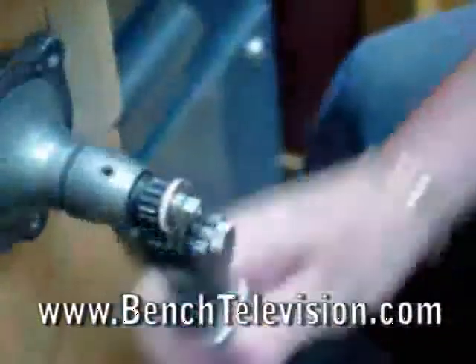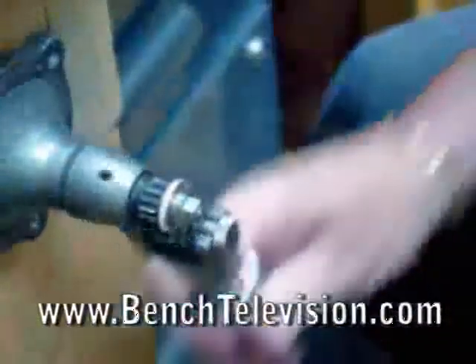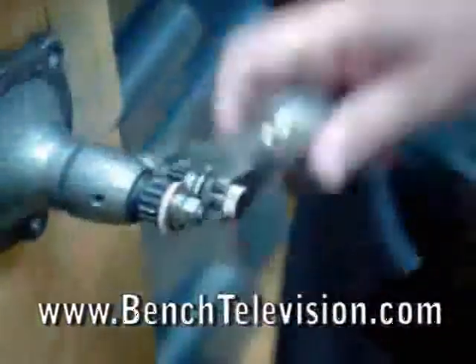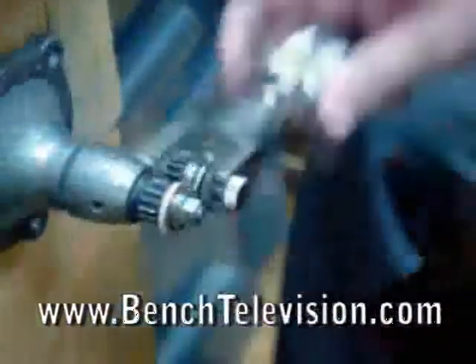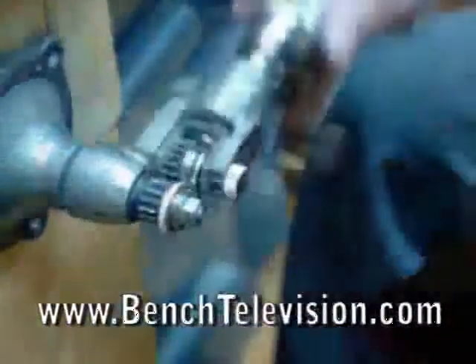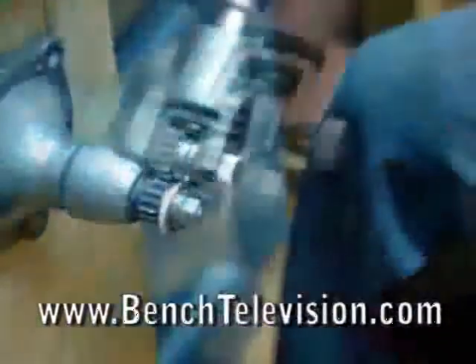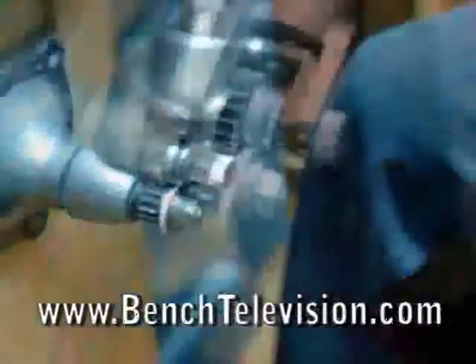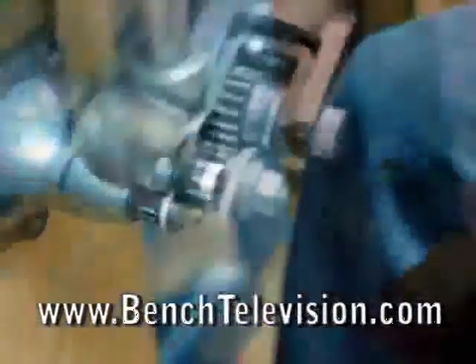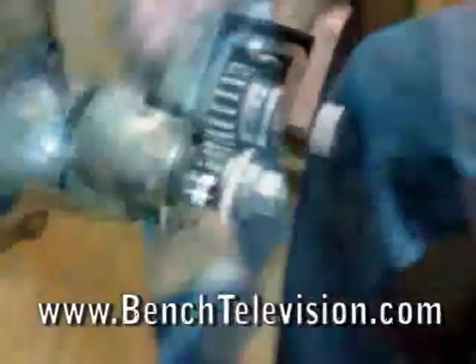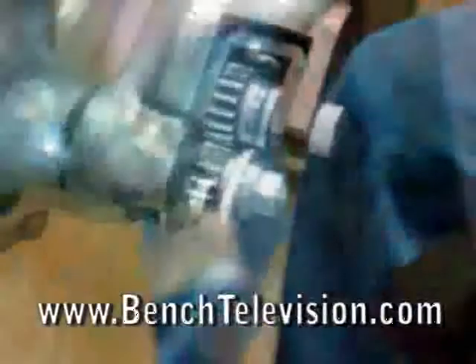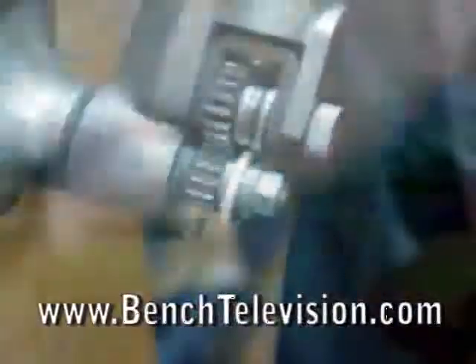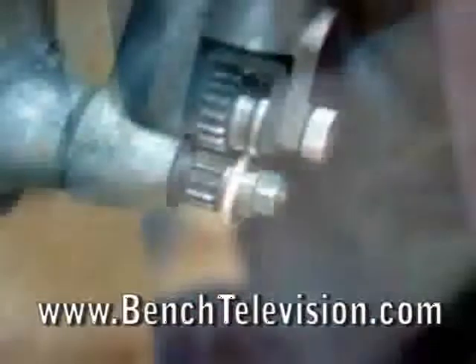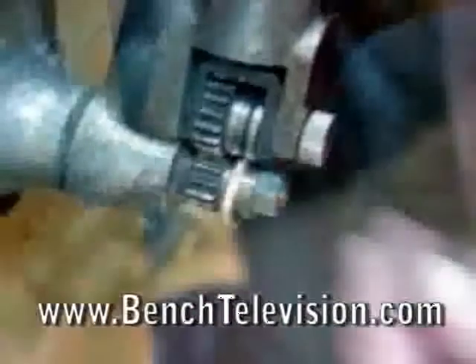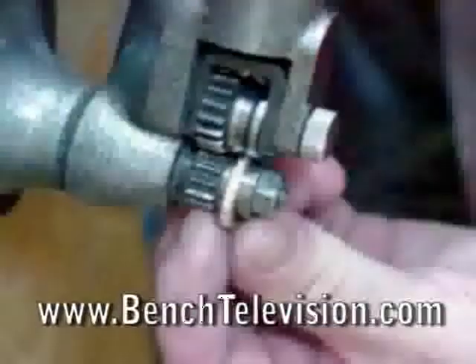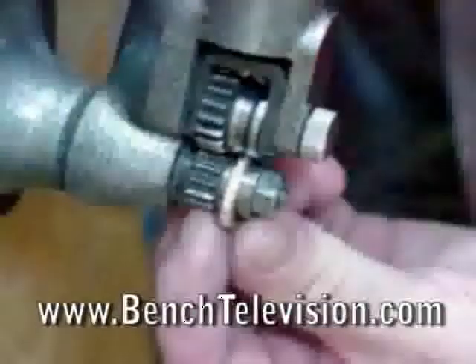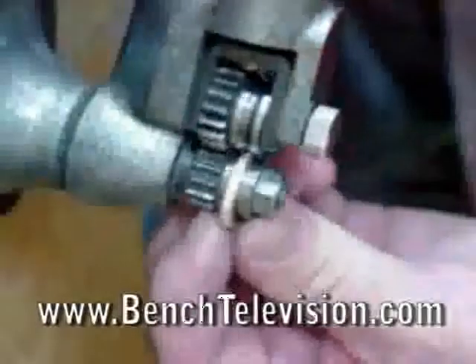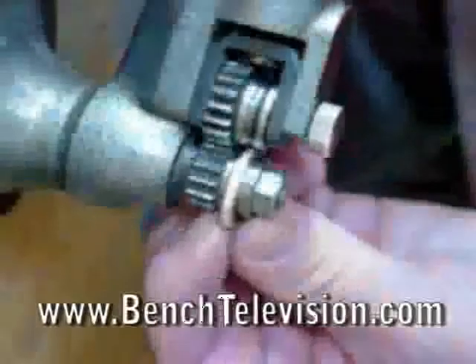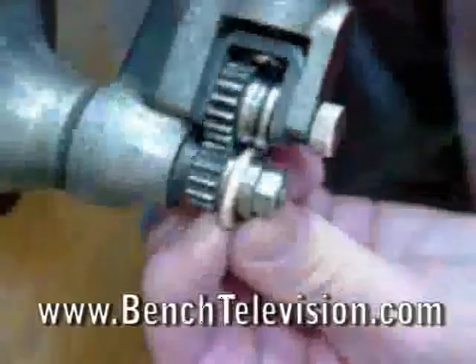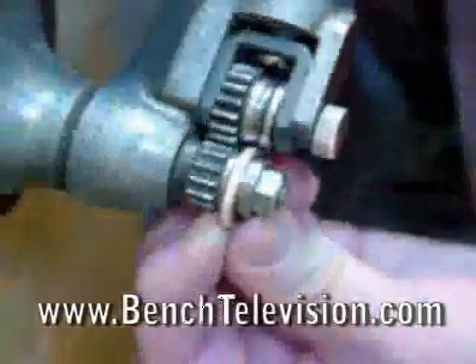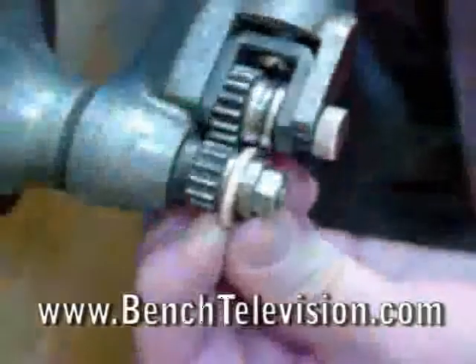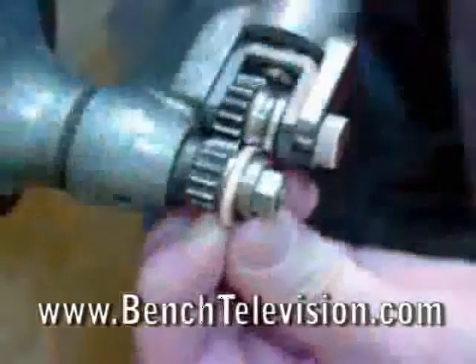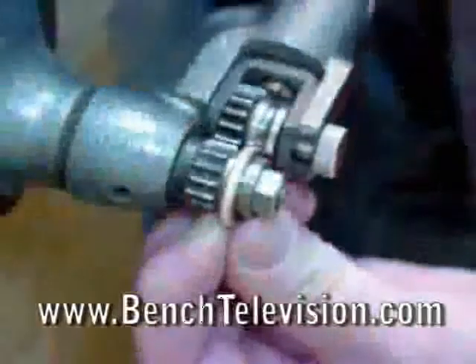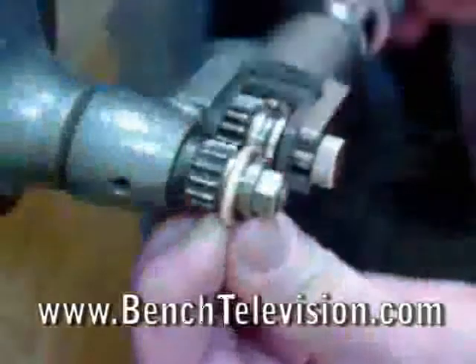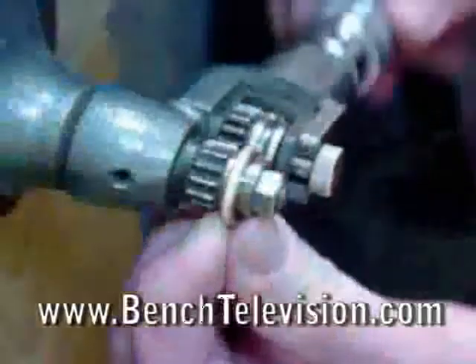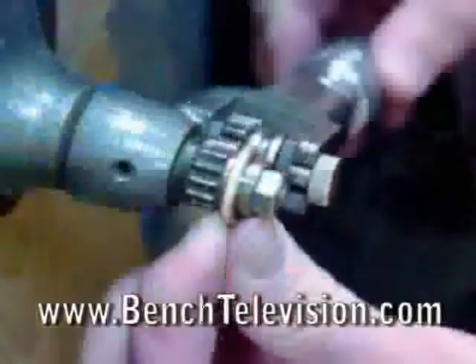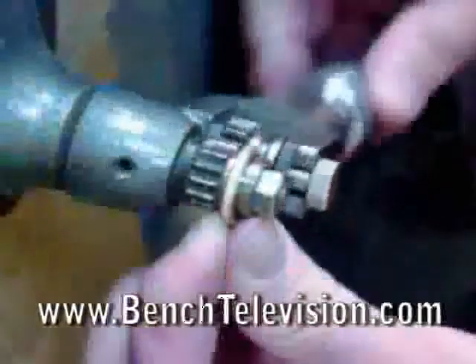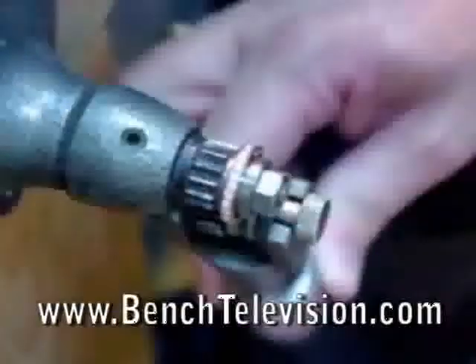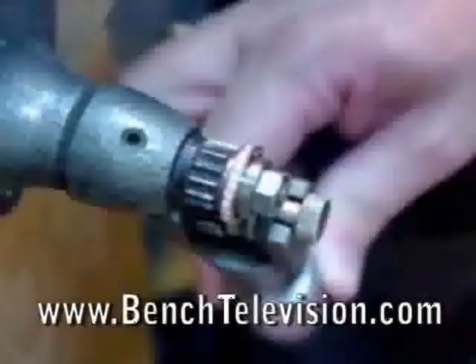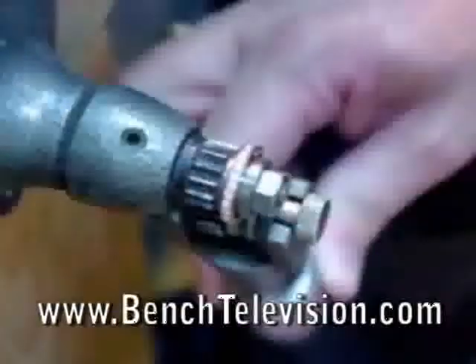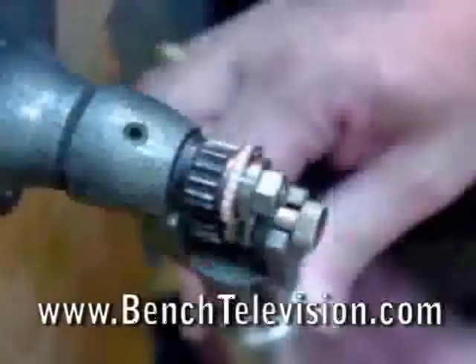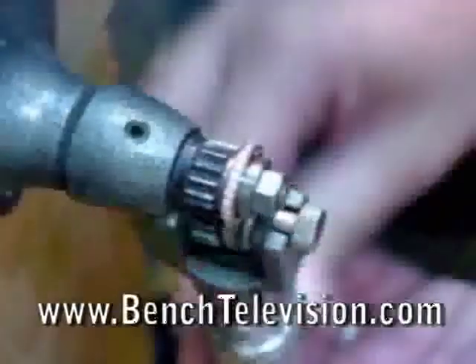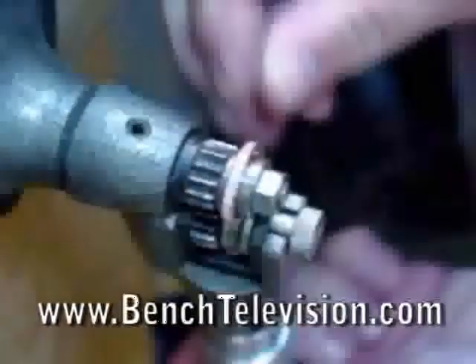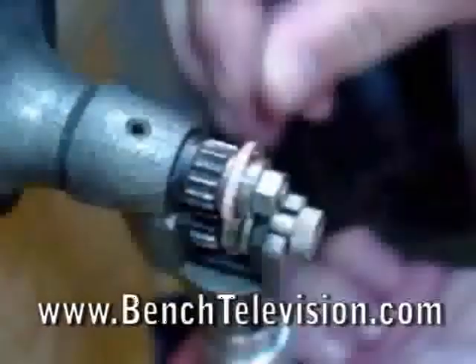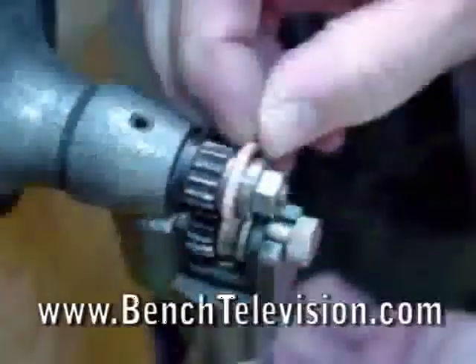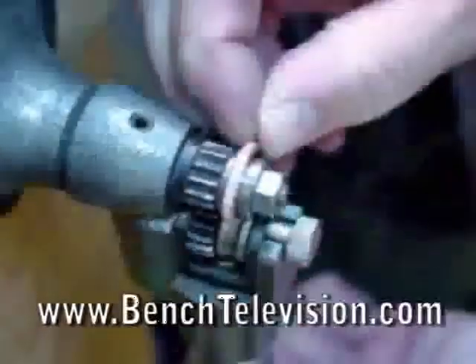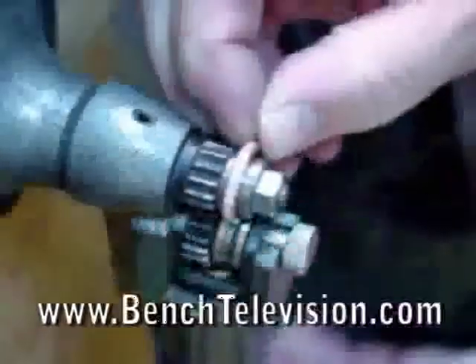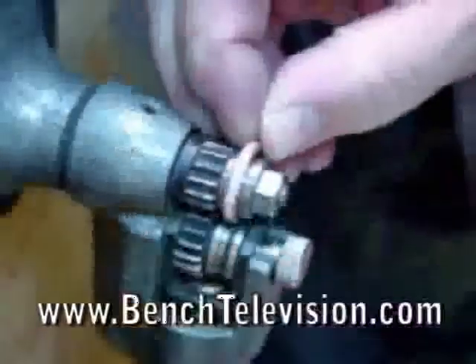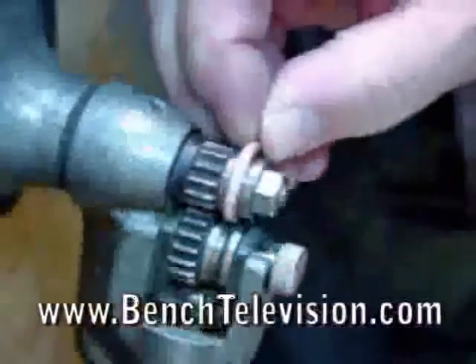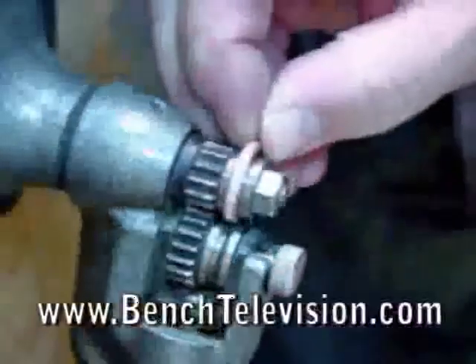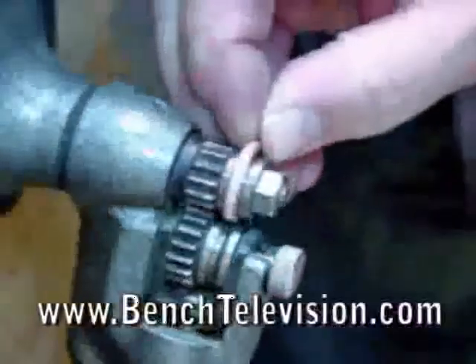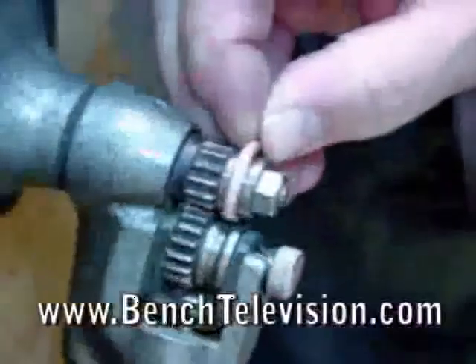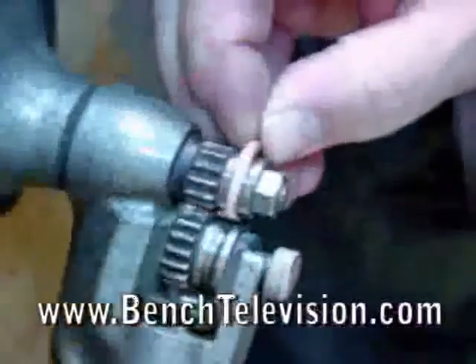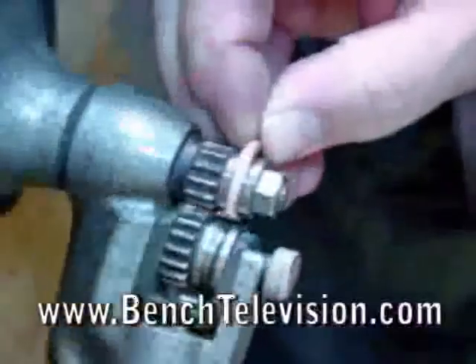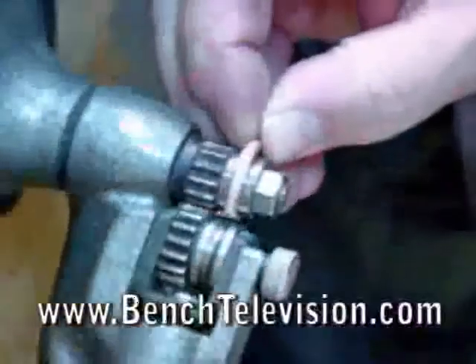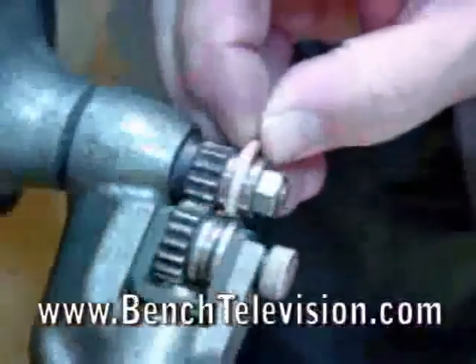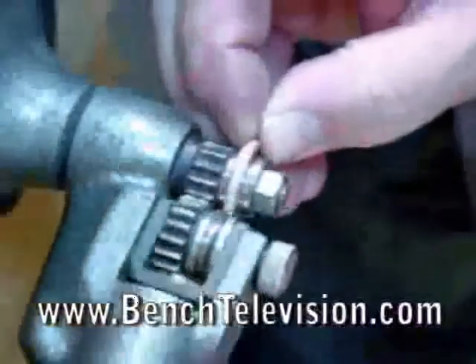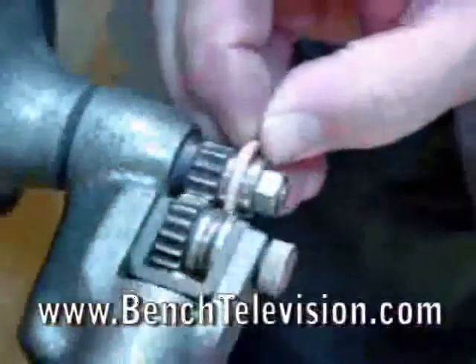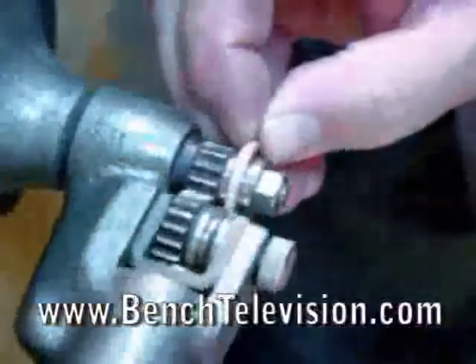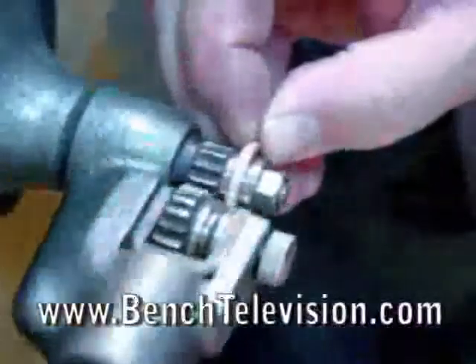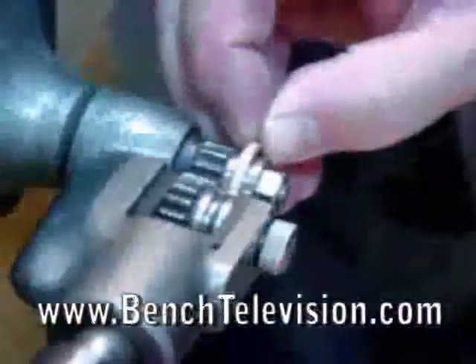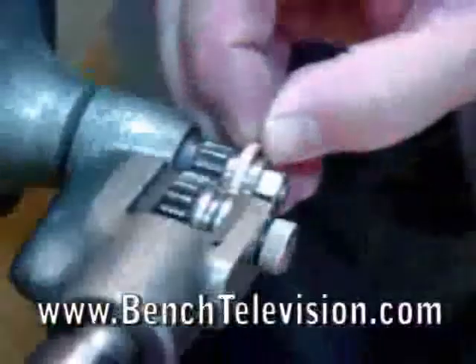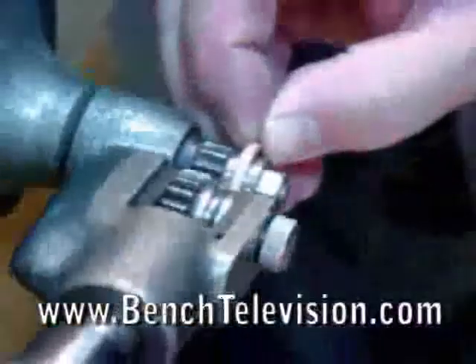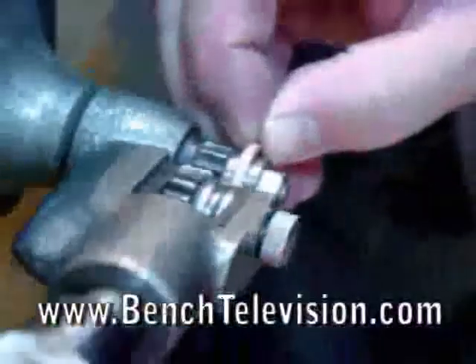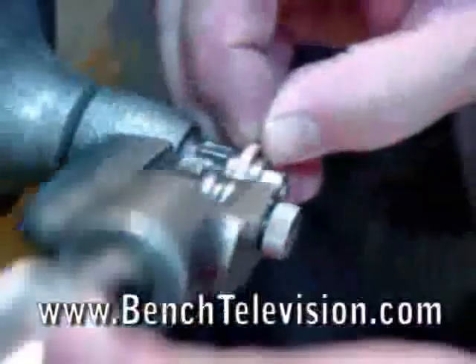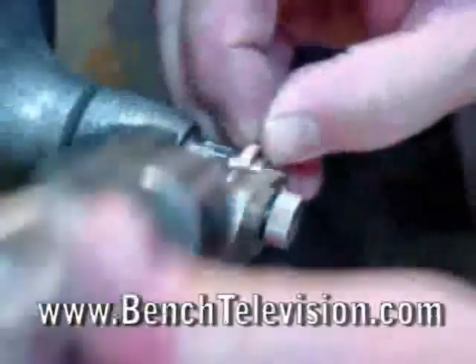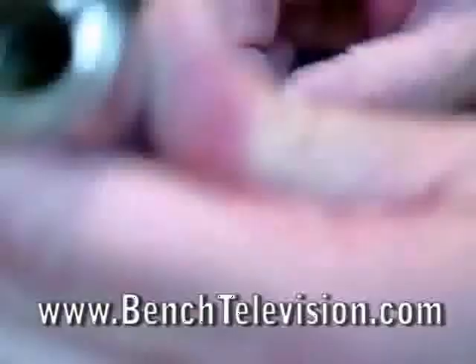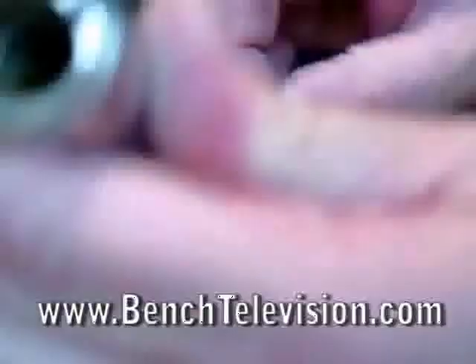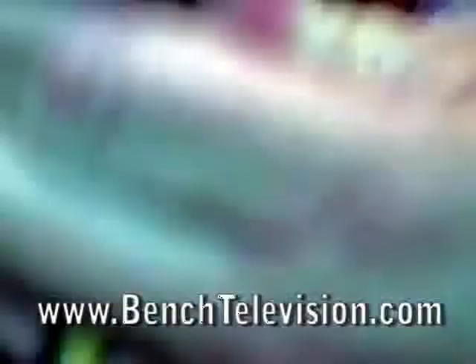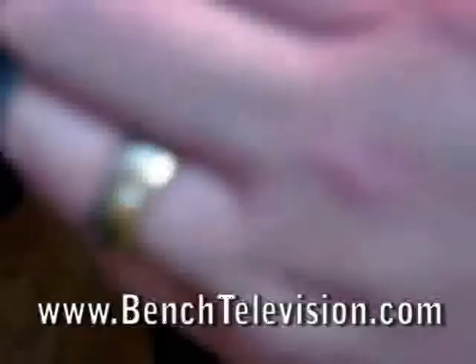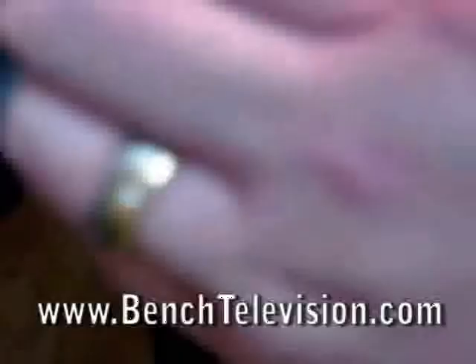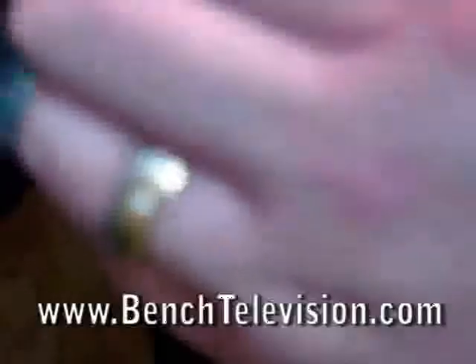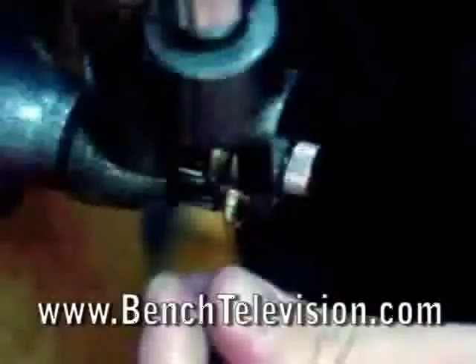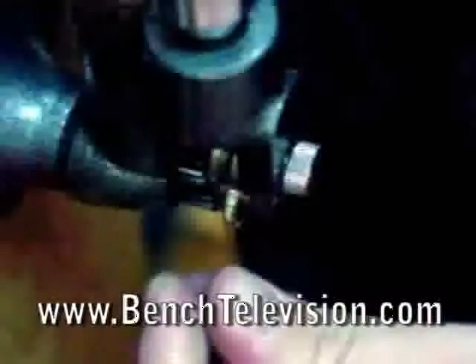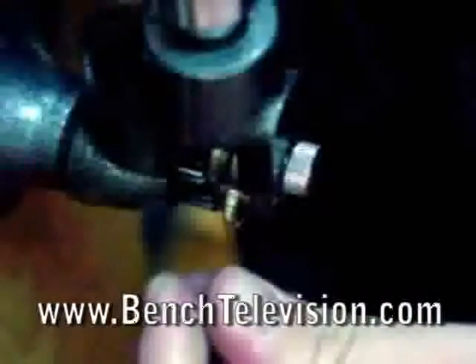Then, using light pressure, roll around the ring once or twice — that's all that's needed to tighten the stones.